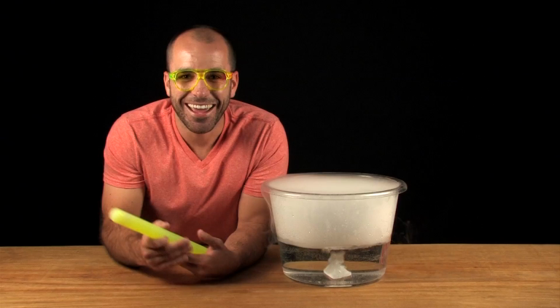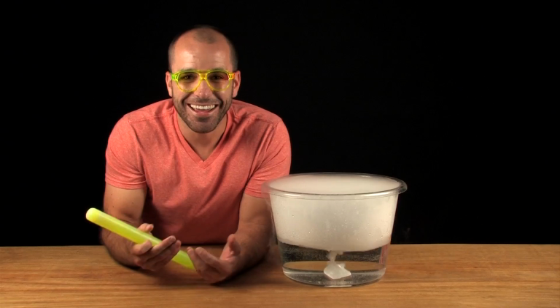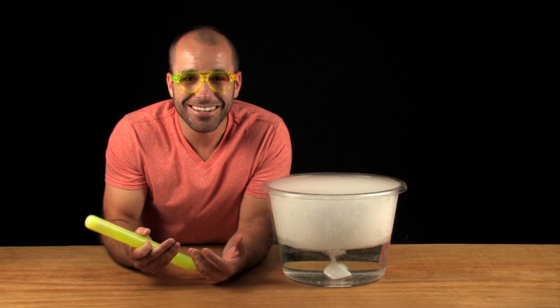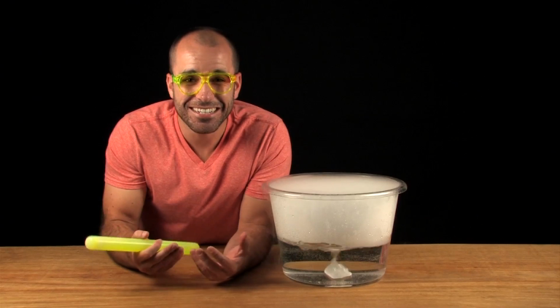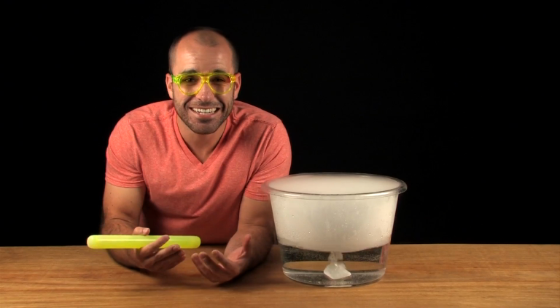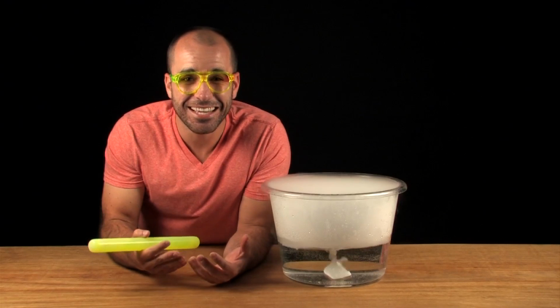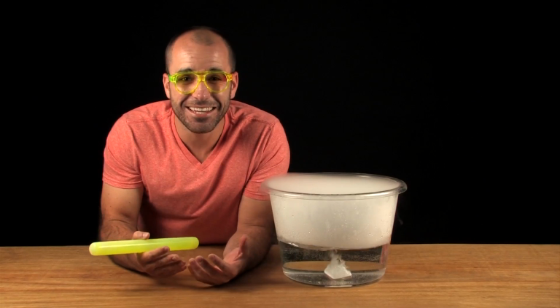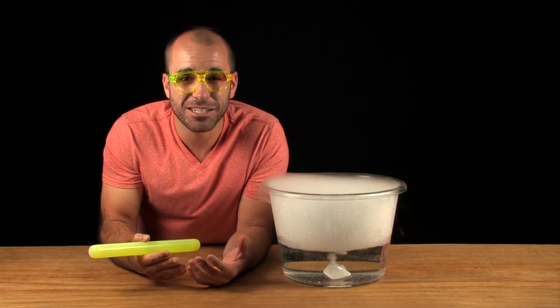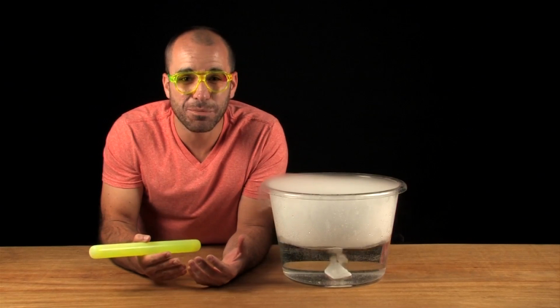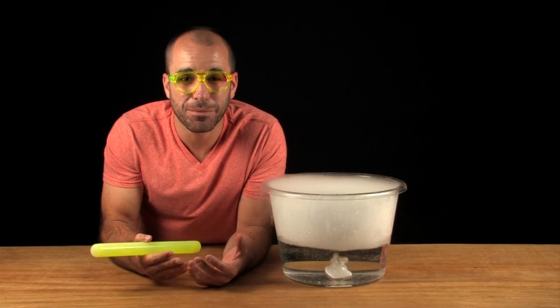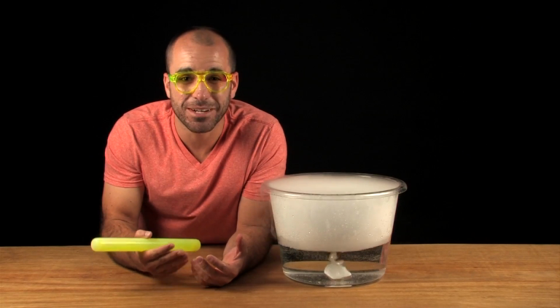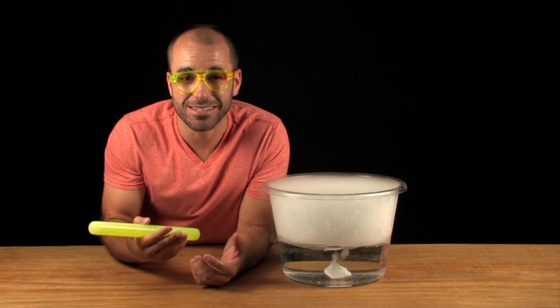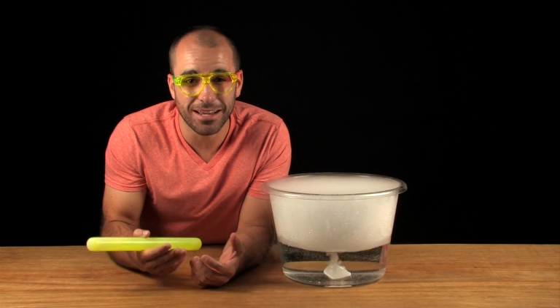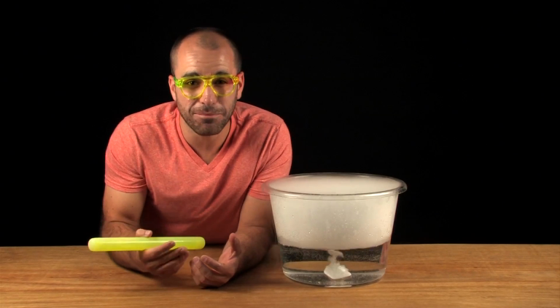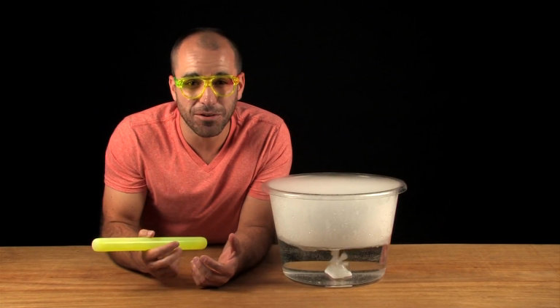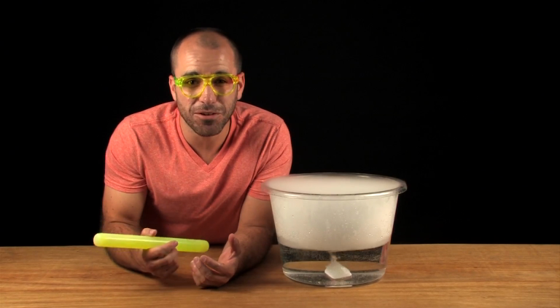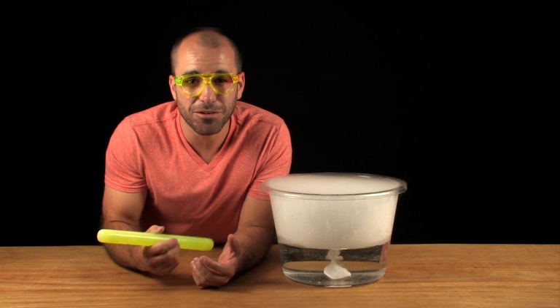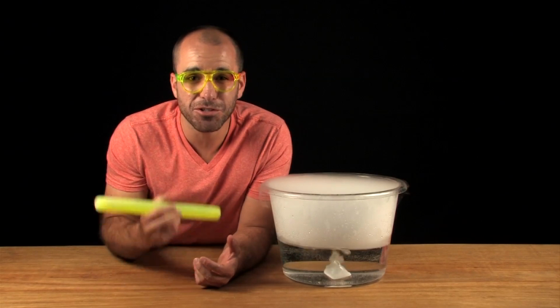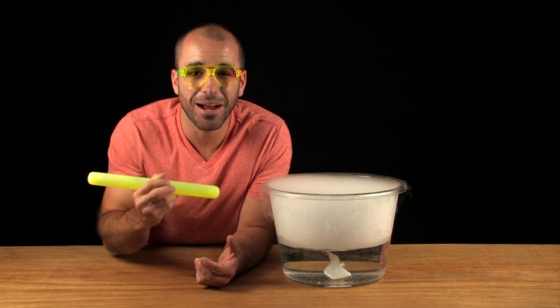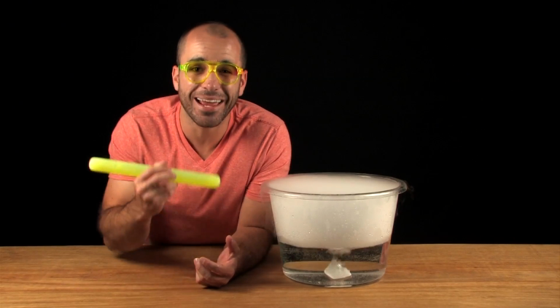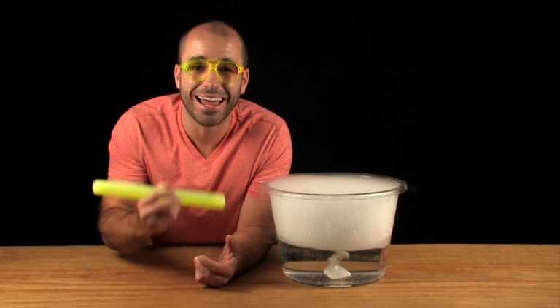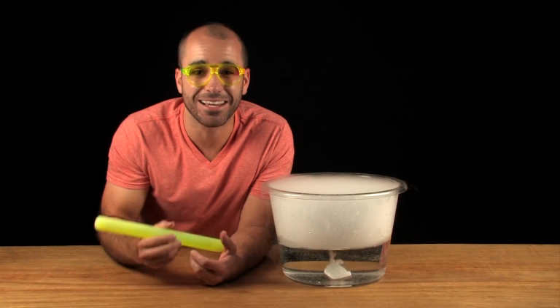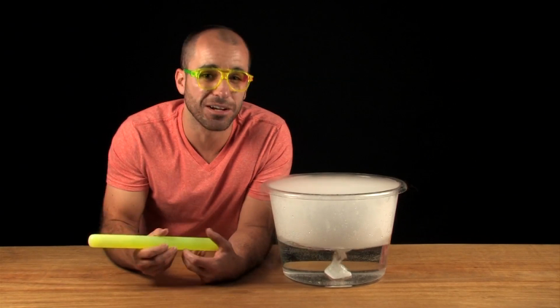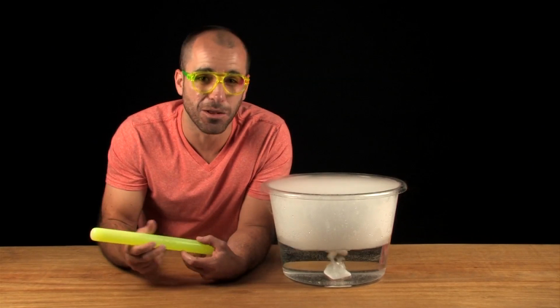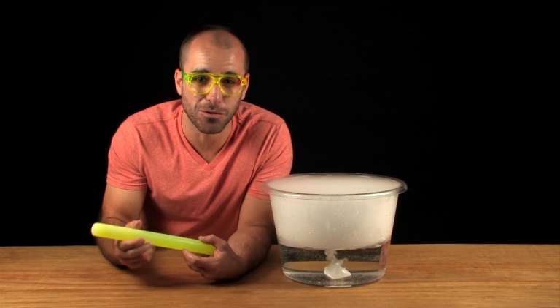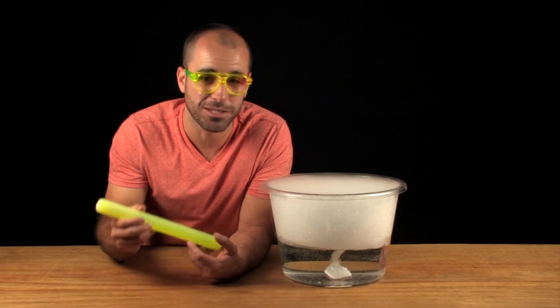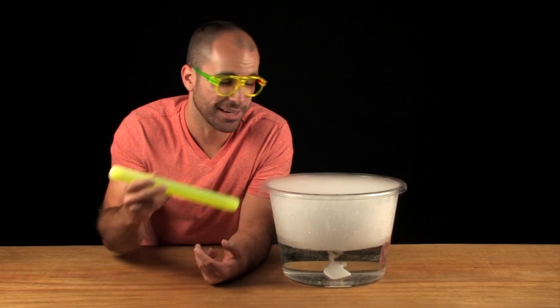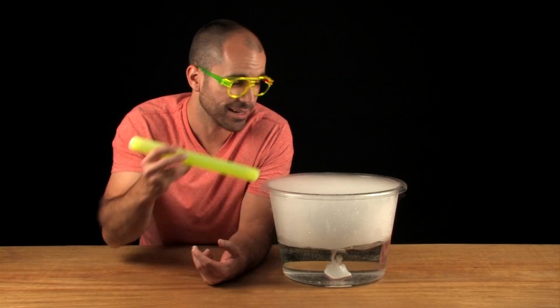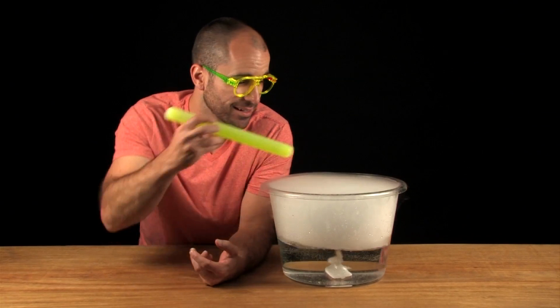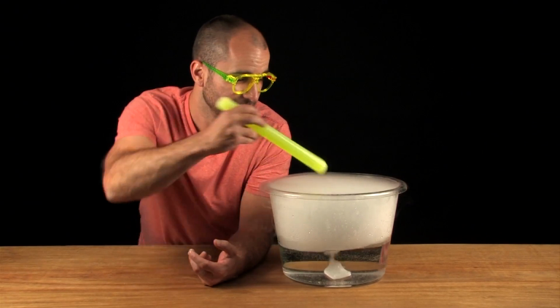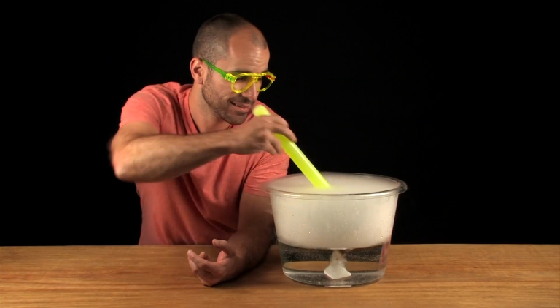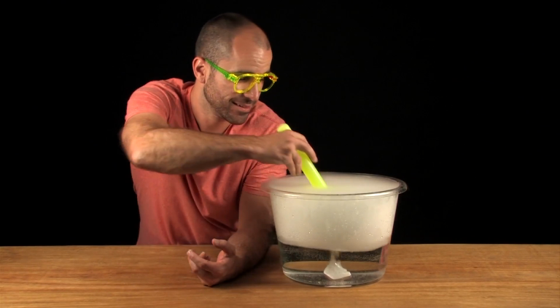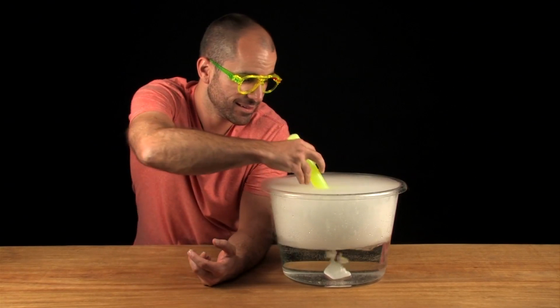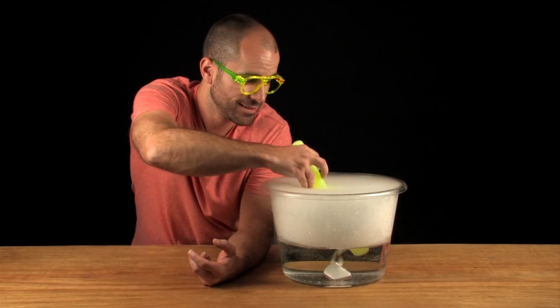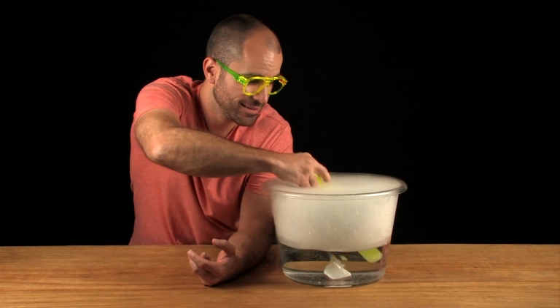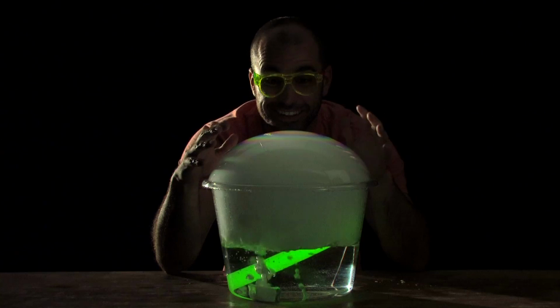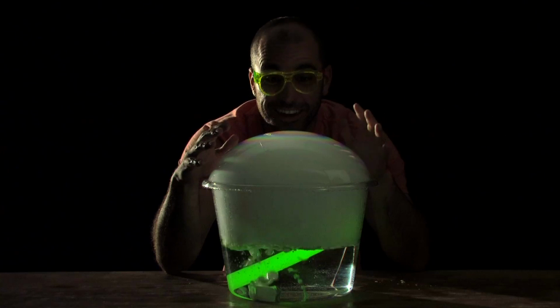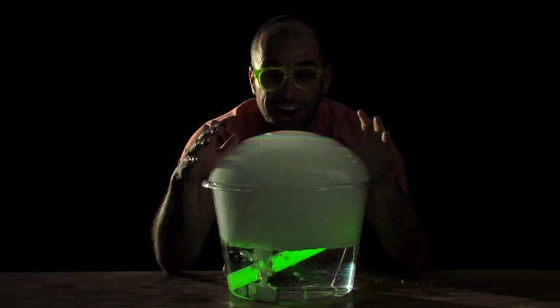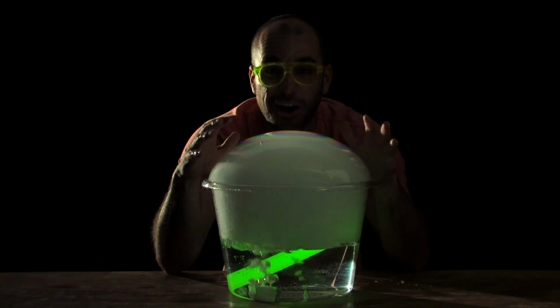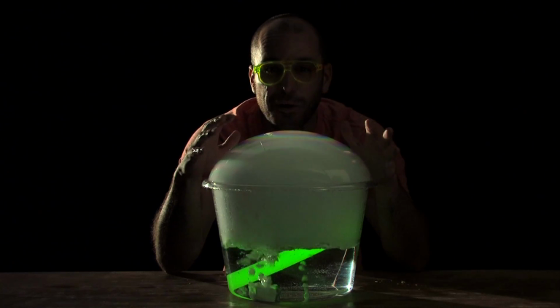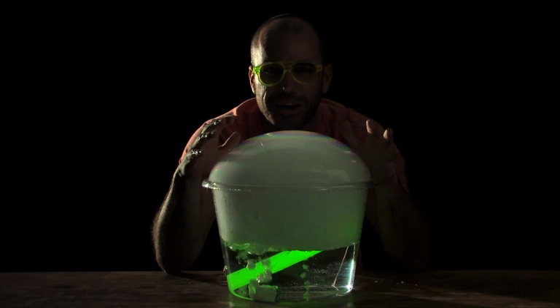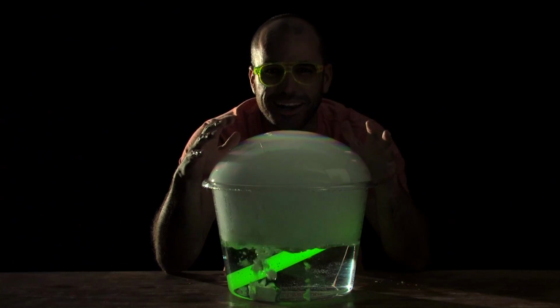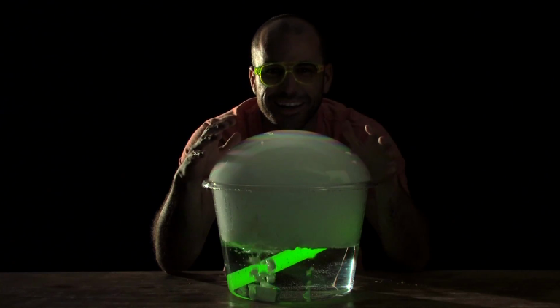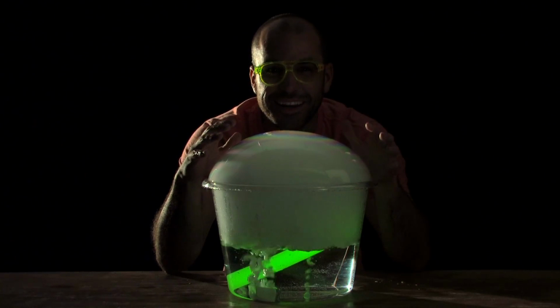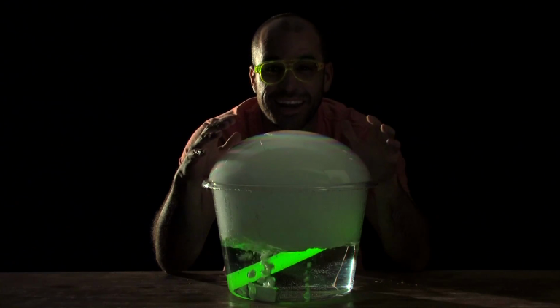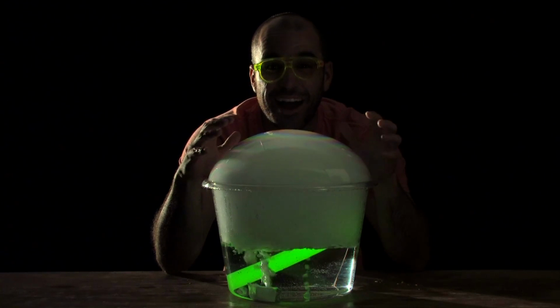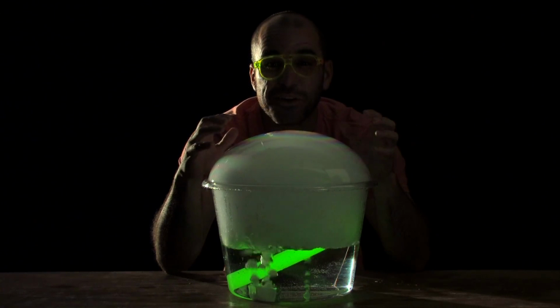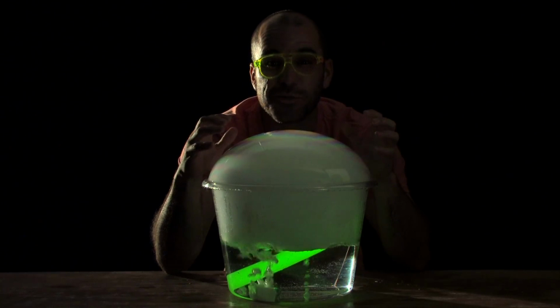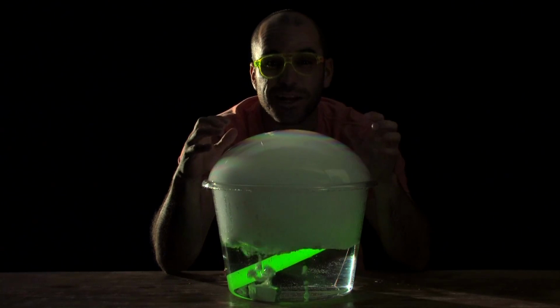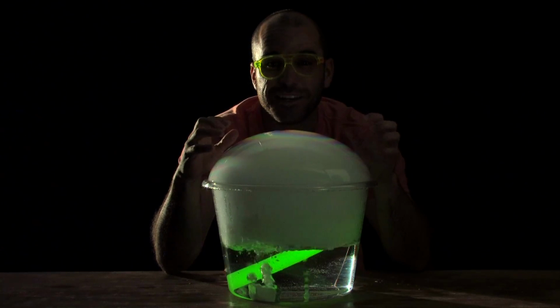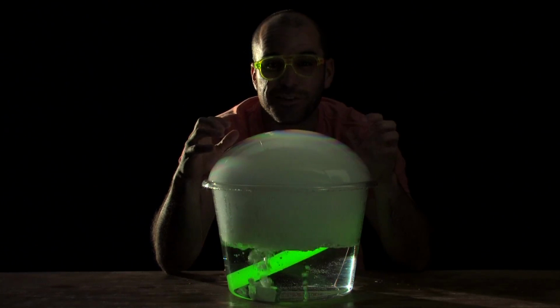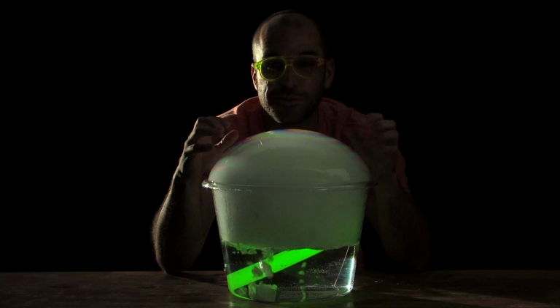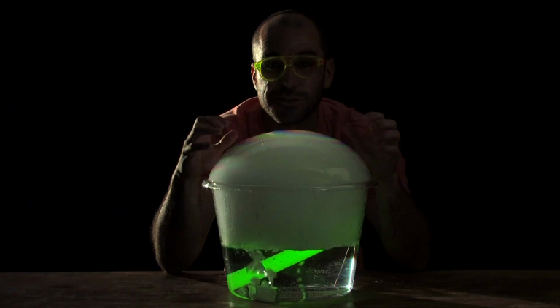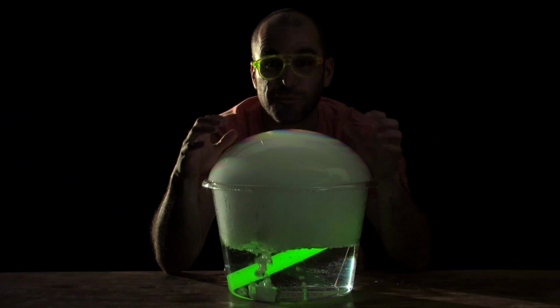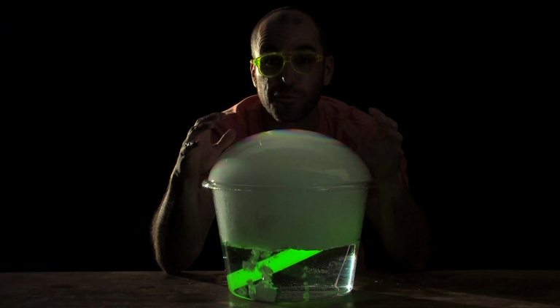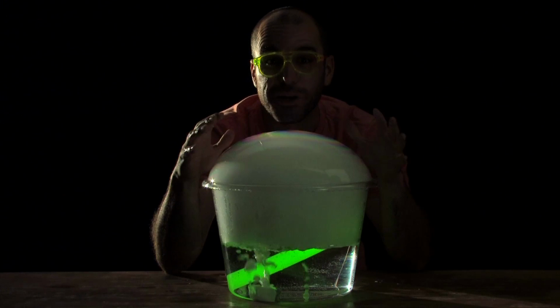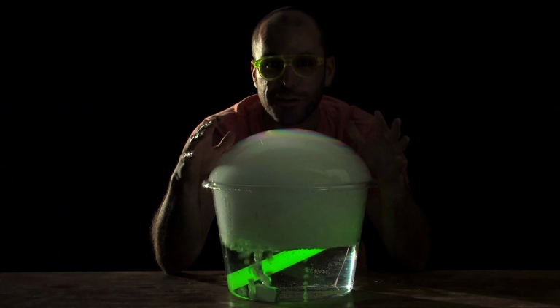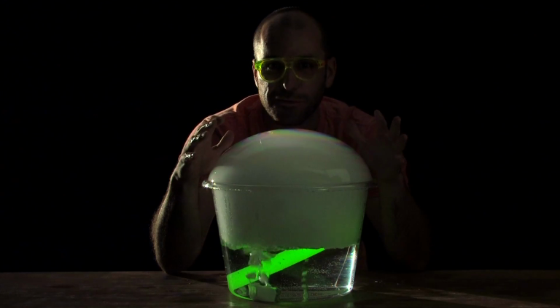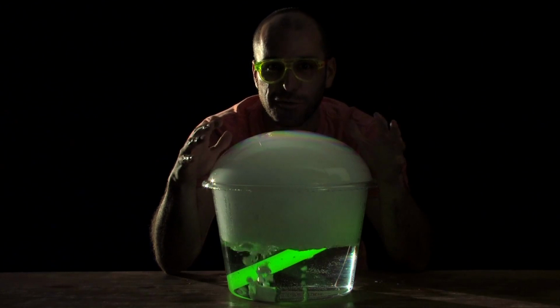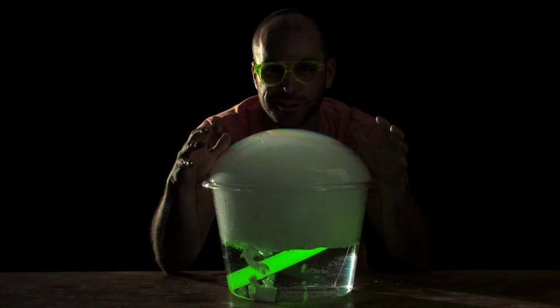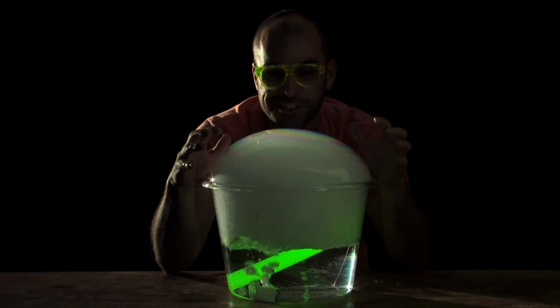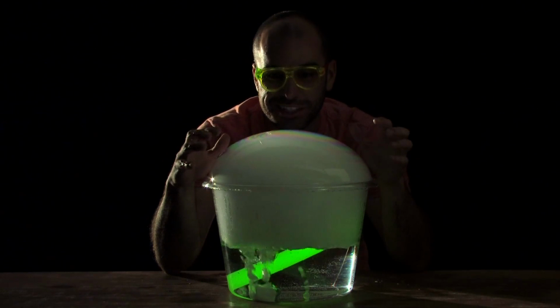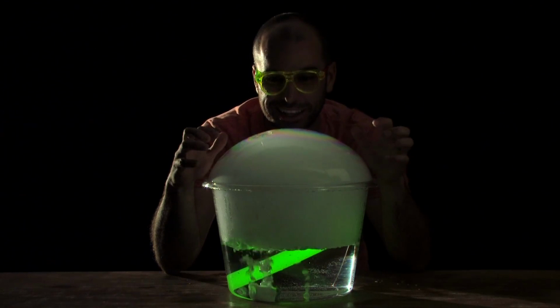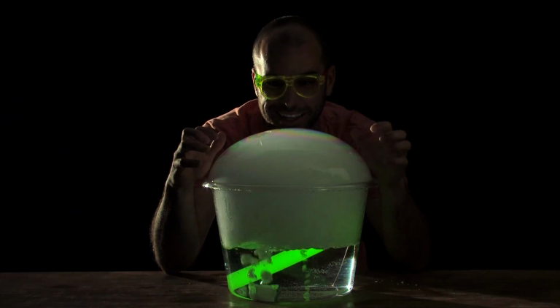And to take the experiment a step further, try adding a glow stick. Now you're ready to do some real fortune-telling.